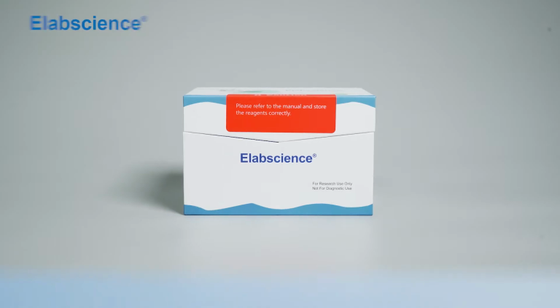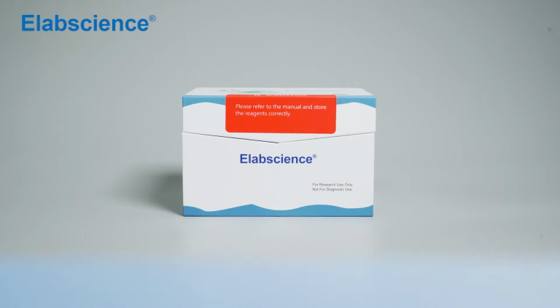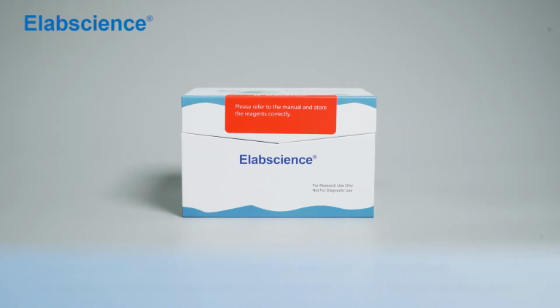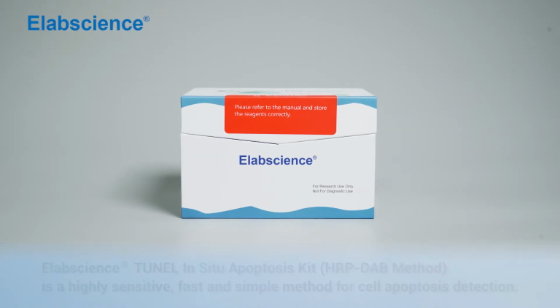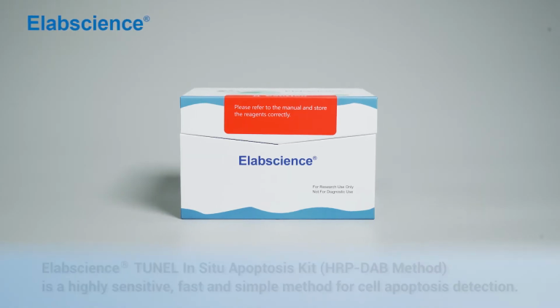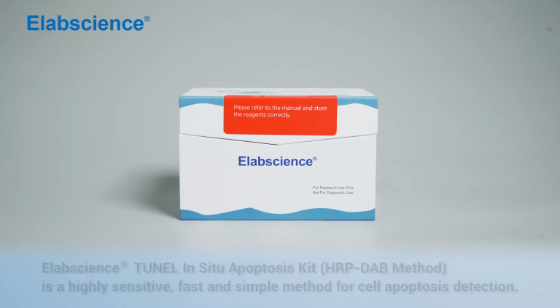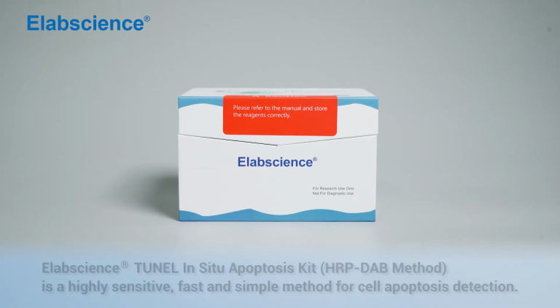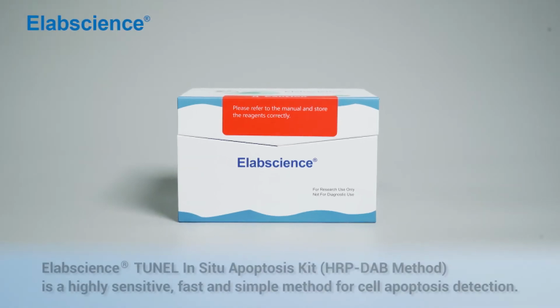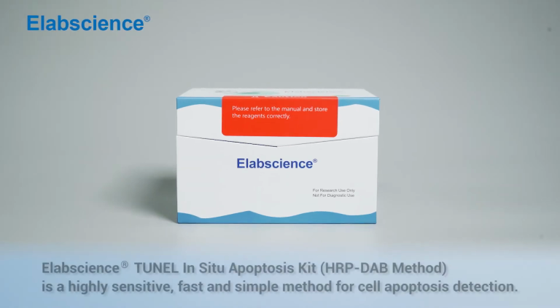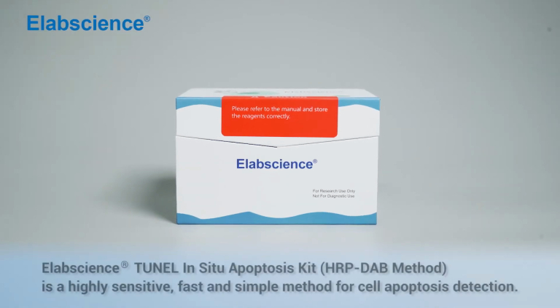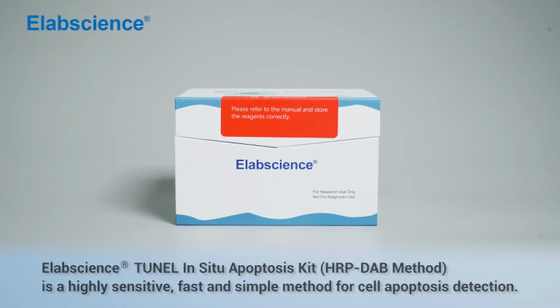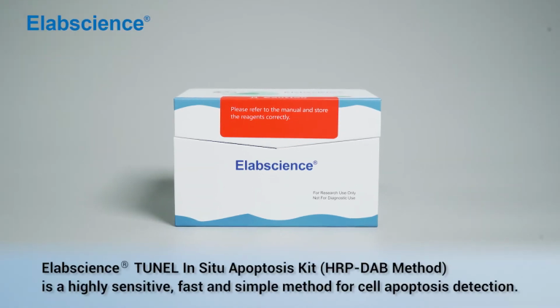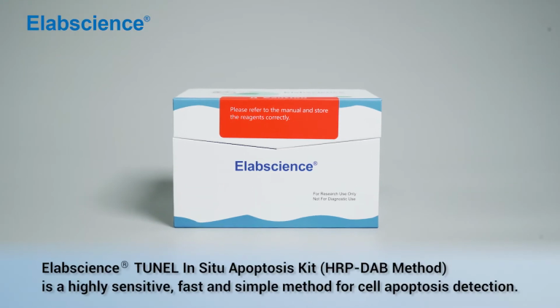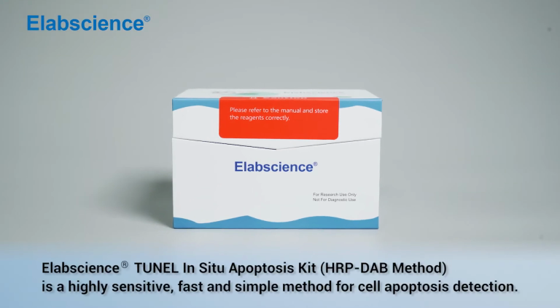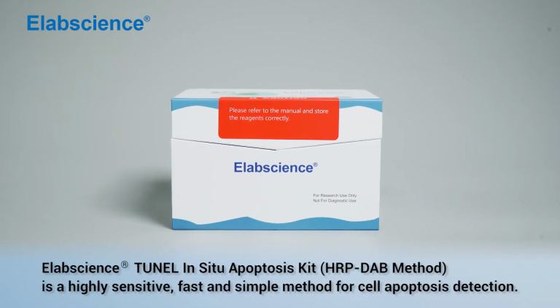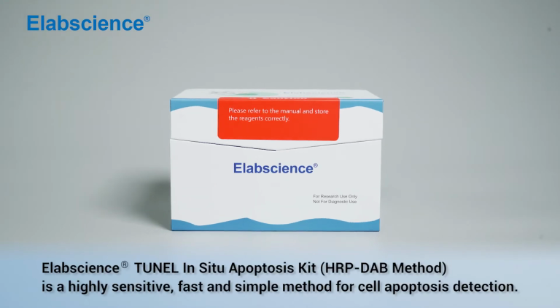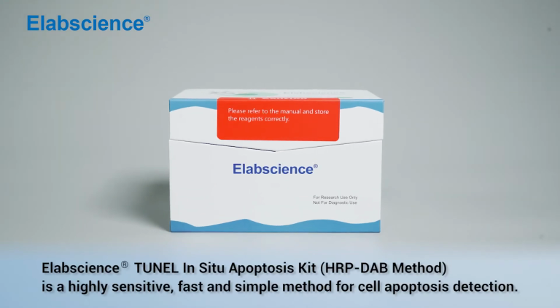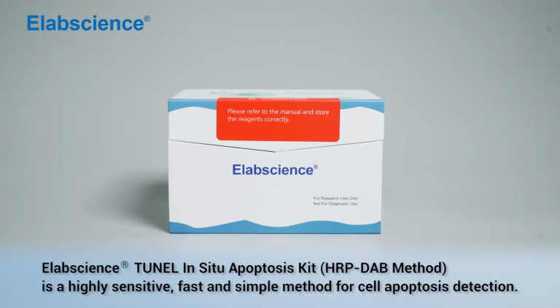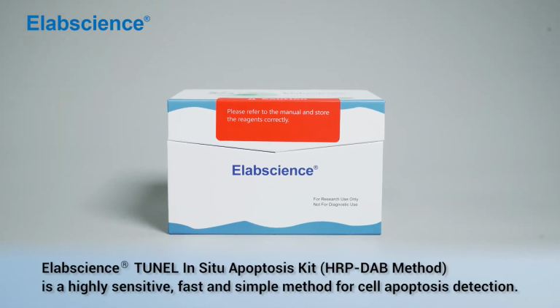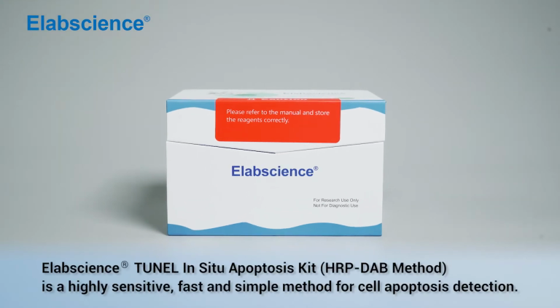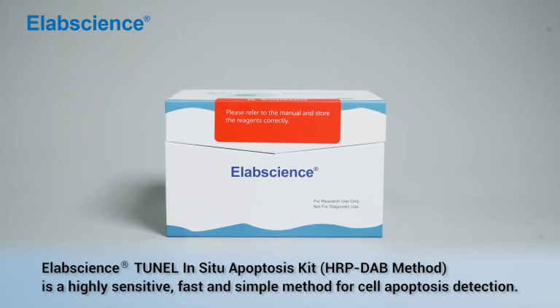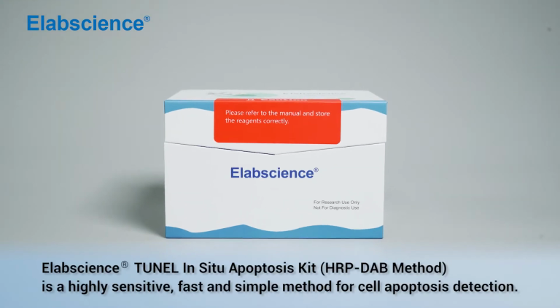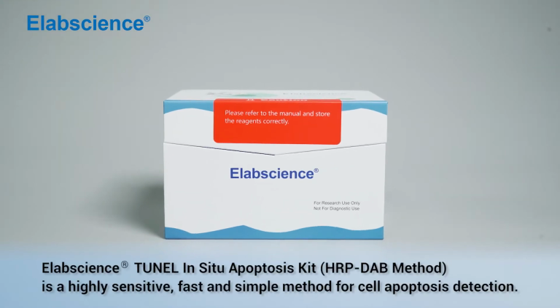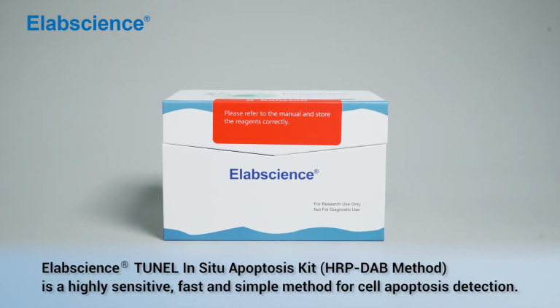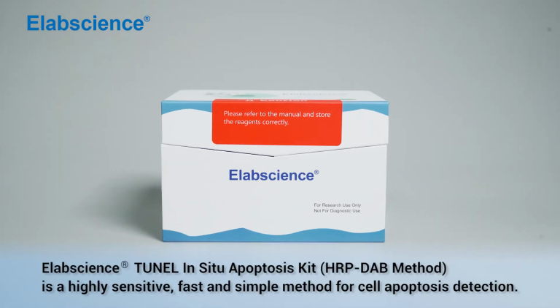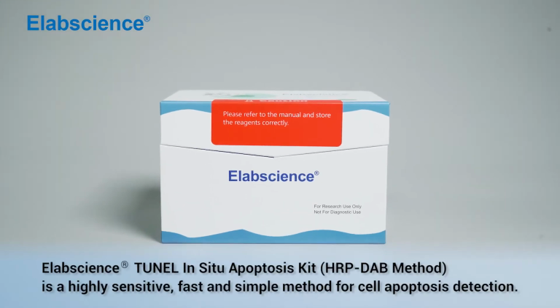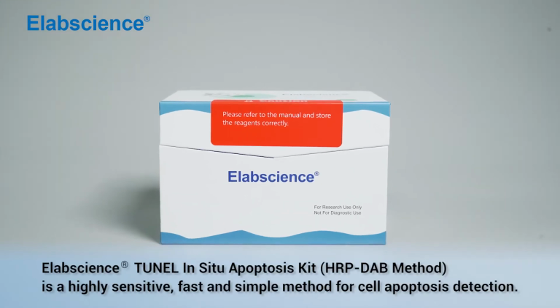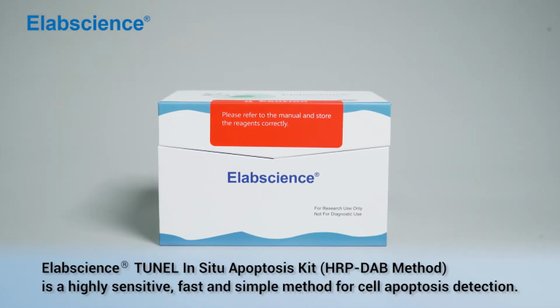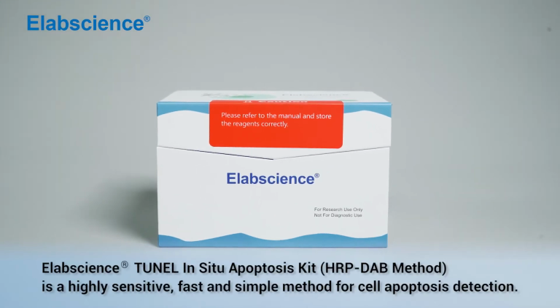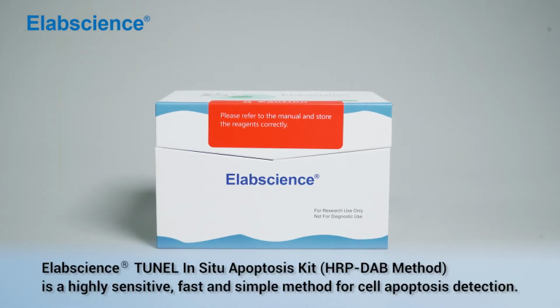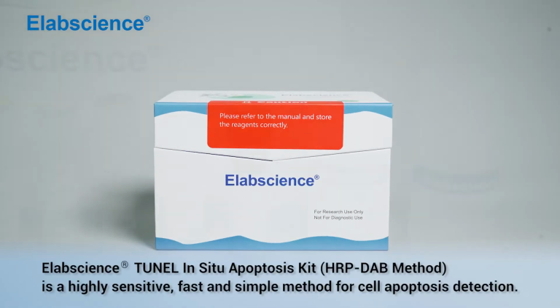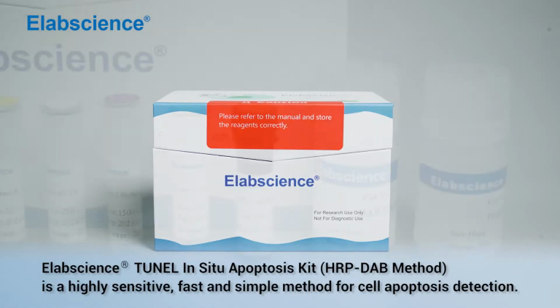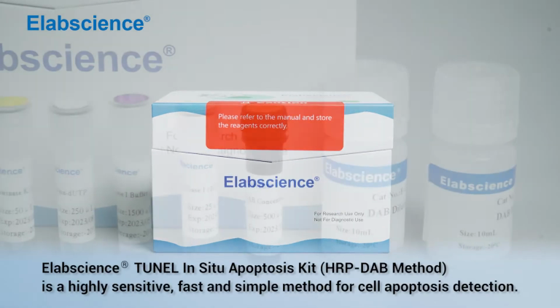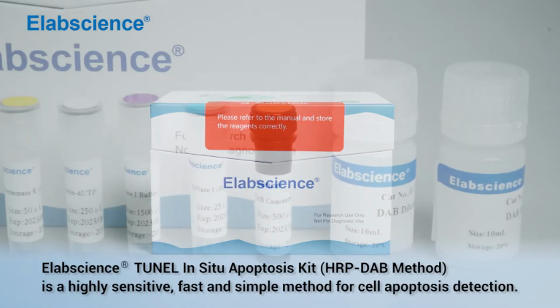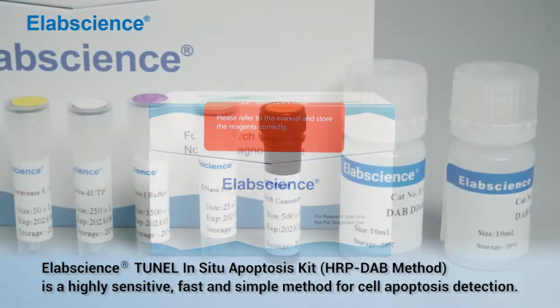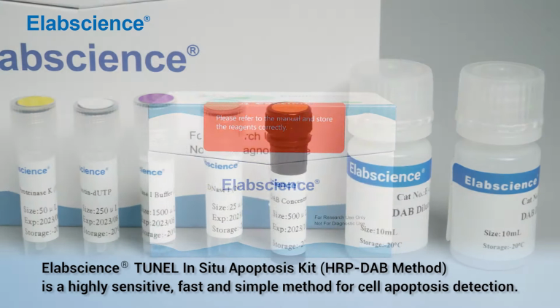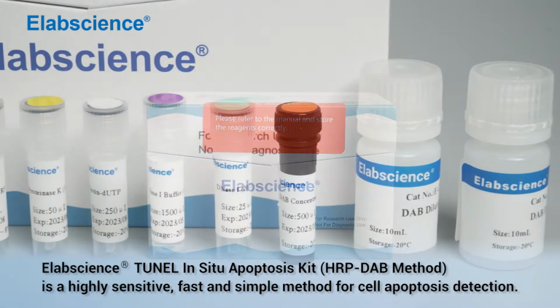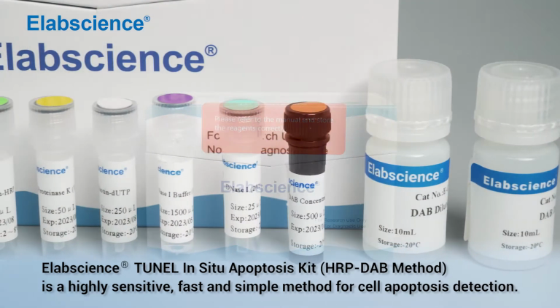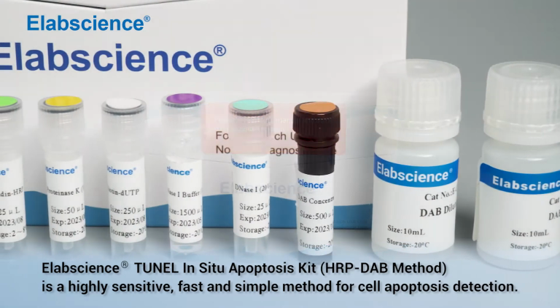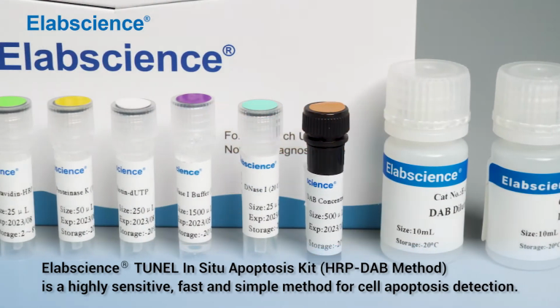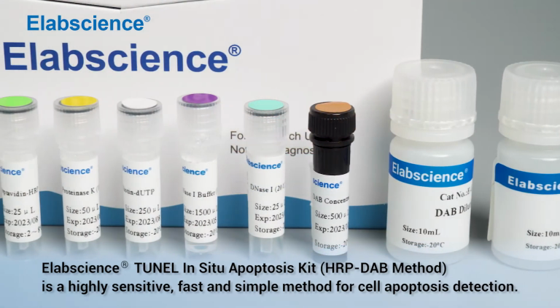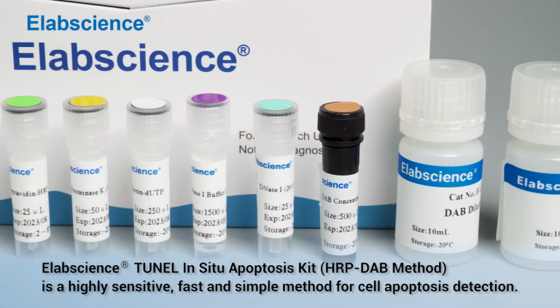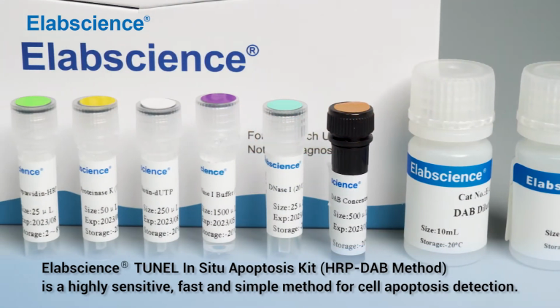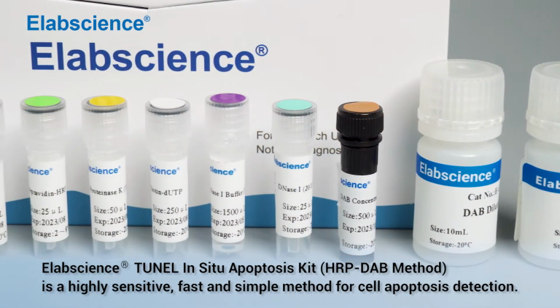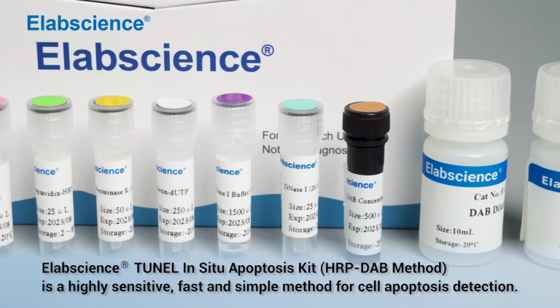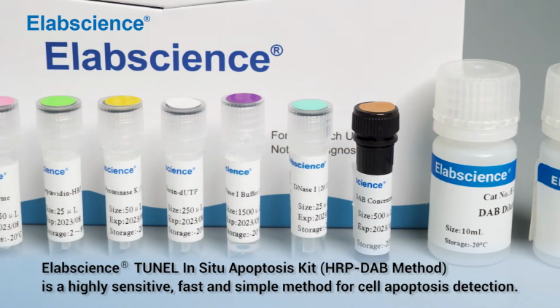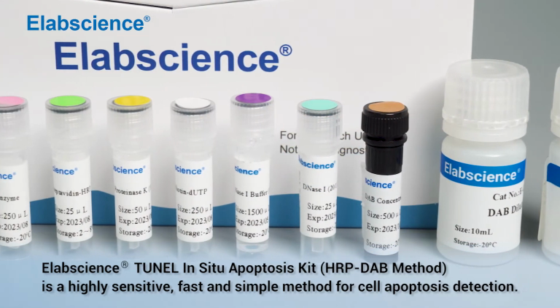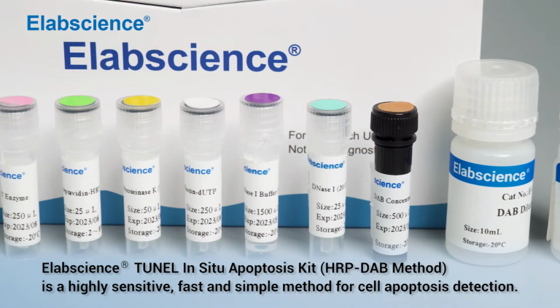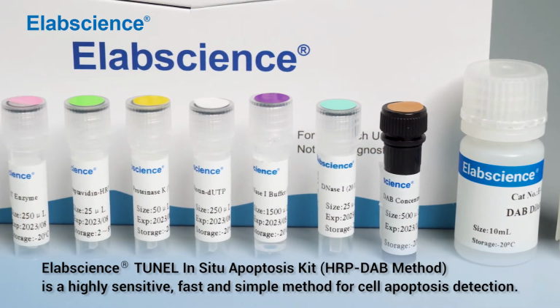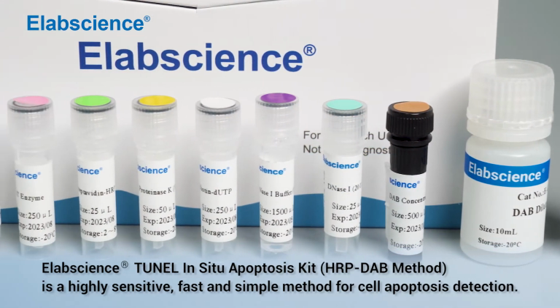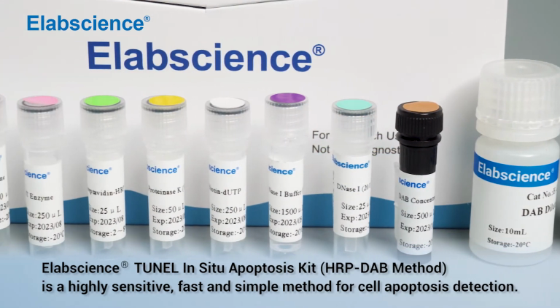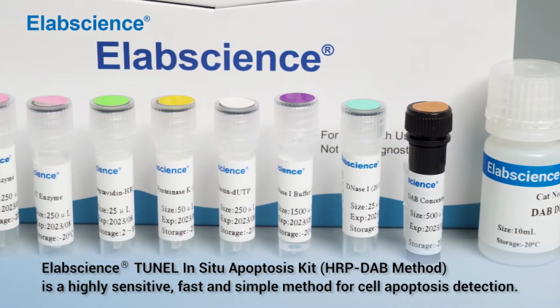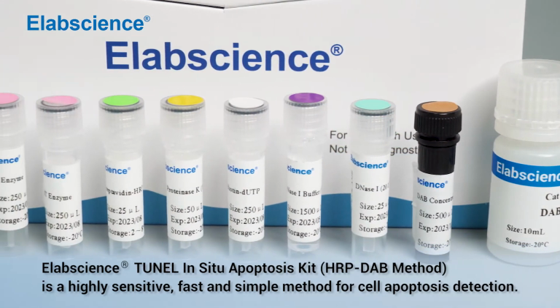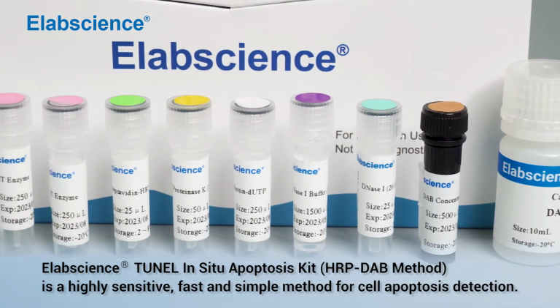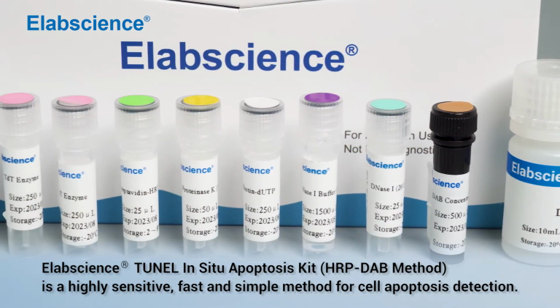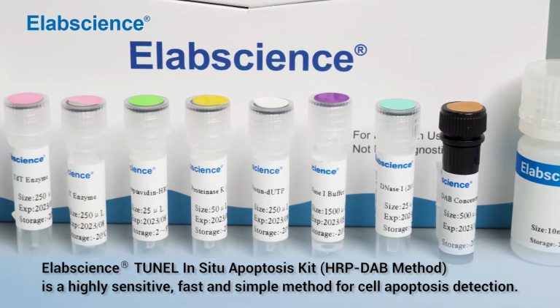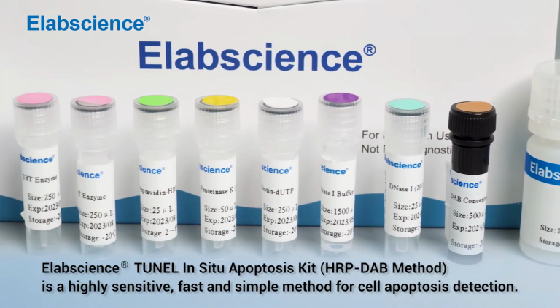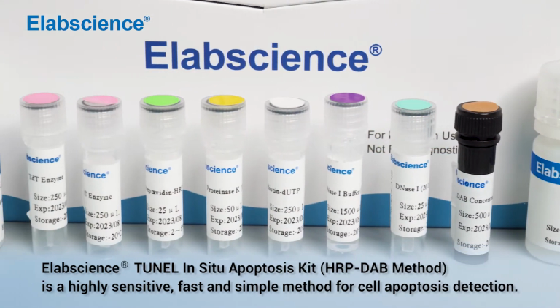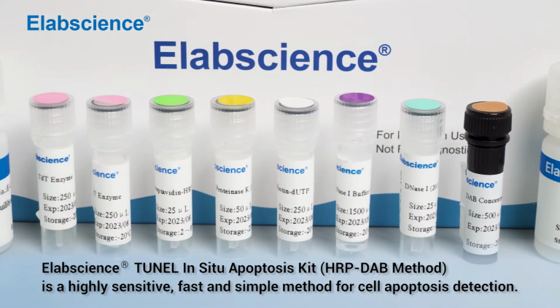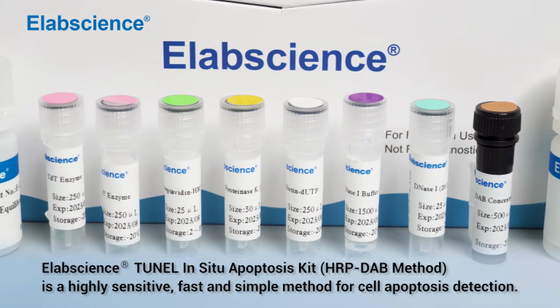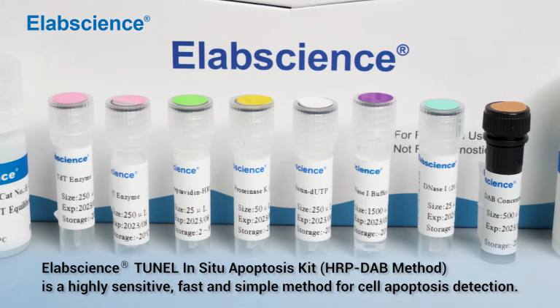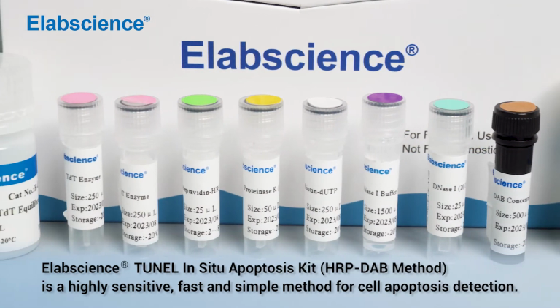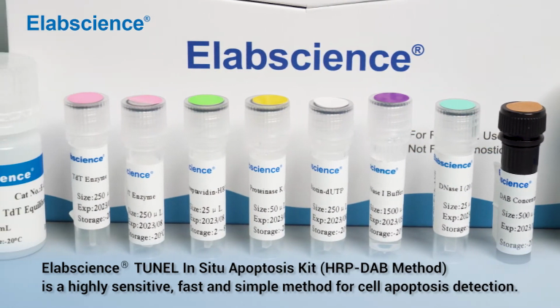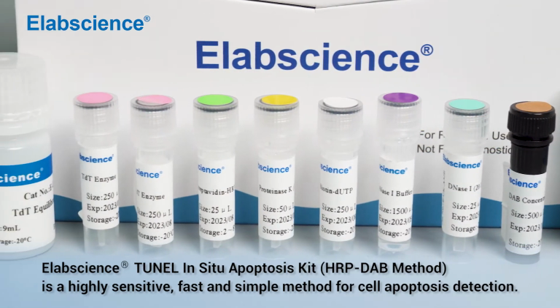Elapsine's Tunnel In-situ Apoptosis Kit is a highly sensitive, fast, and simple method for cell apoptosis detection.